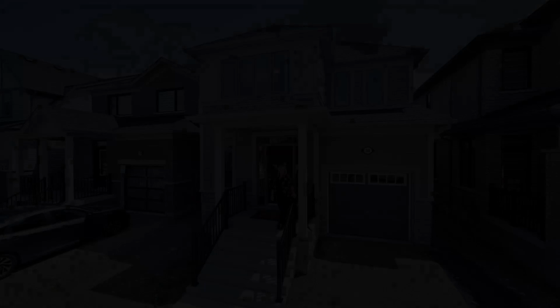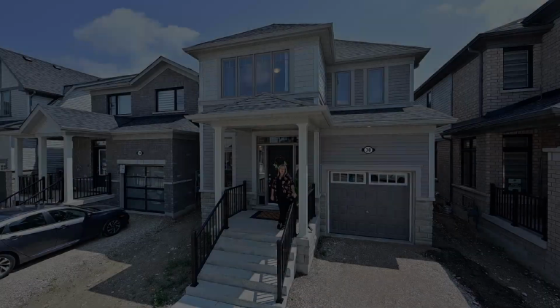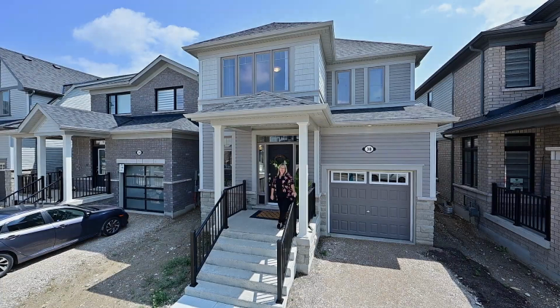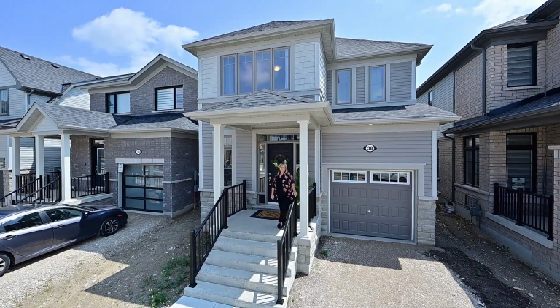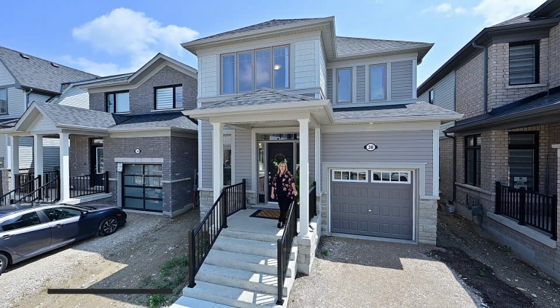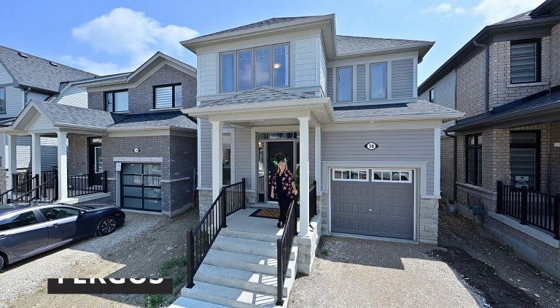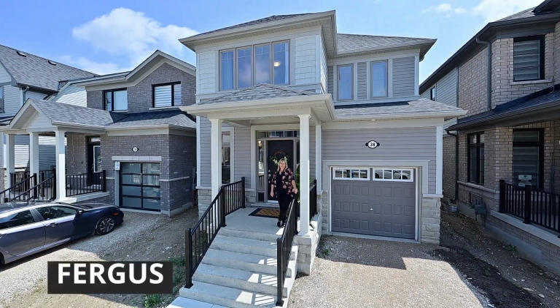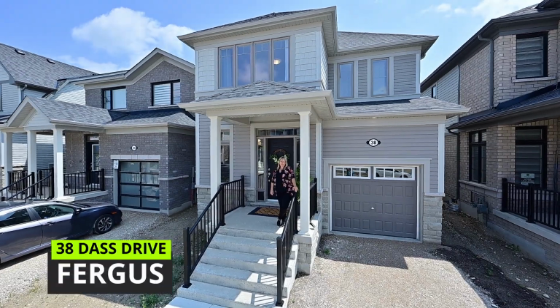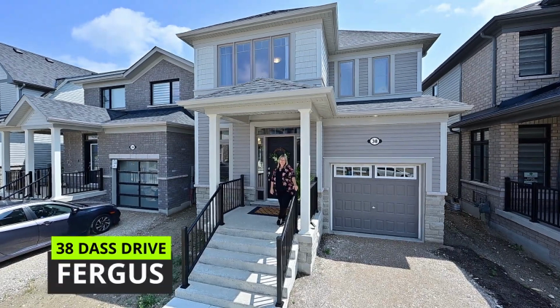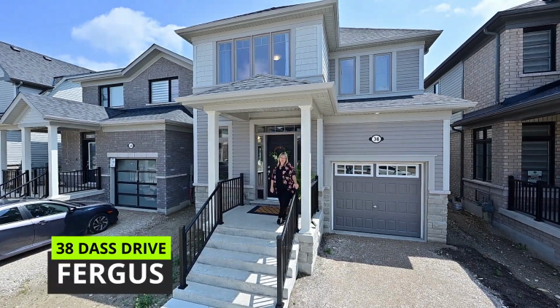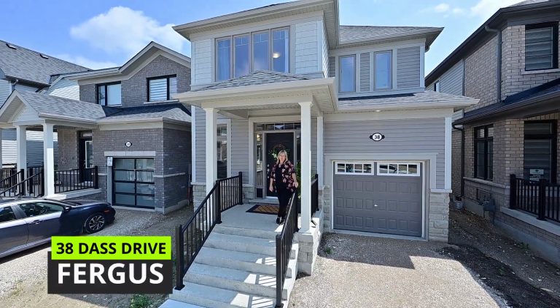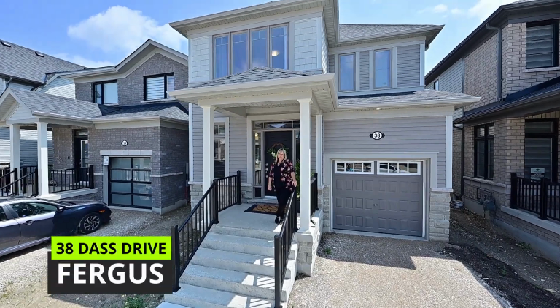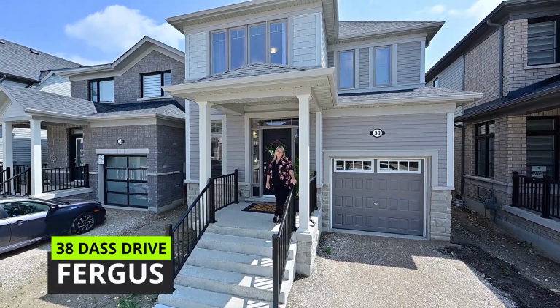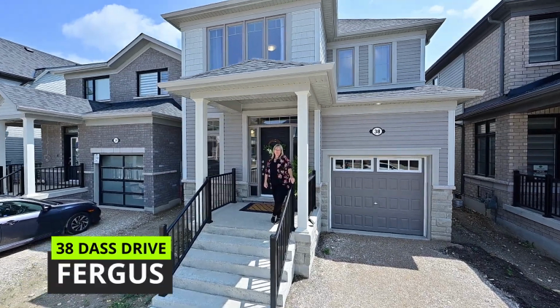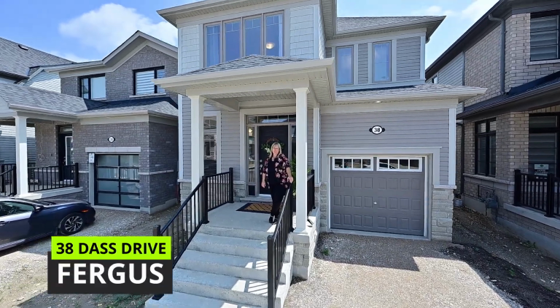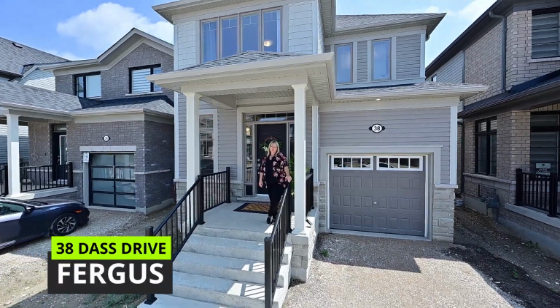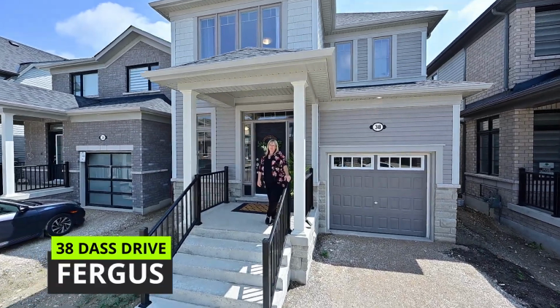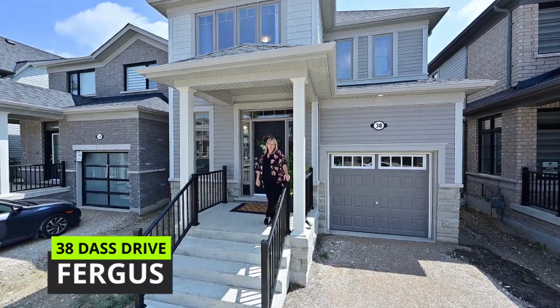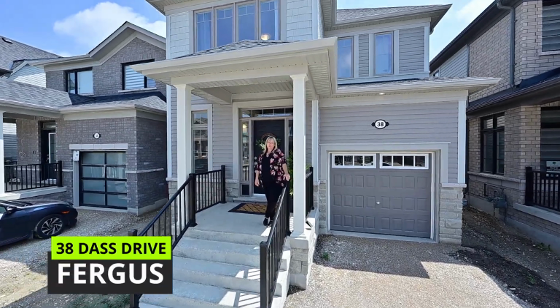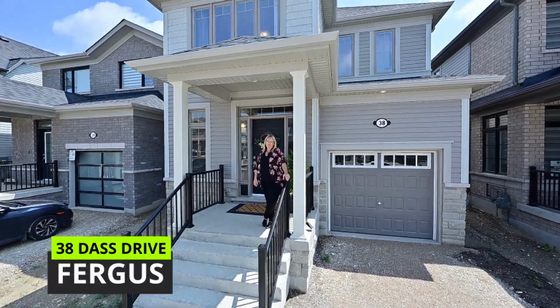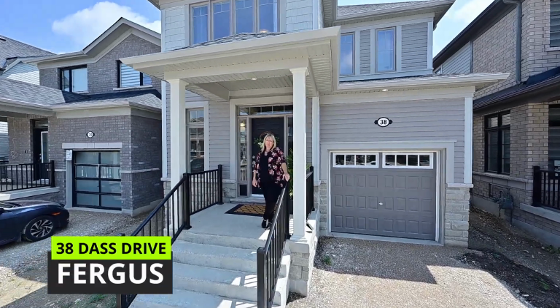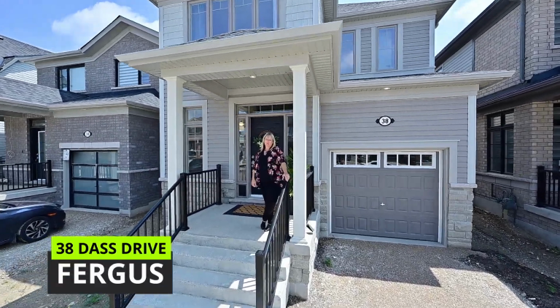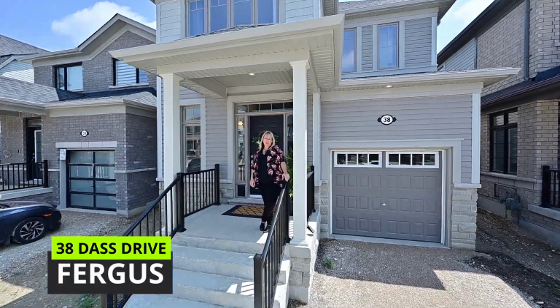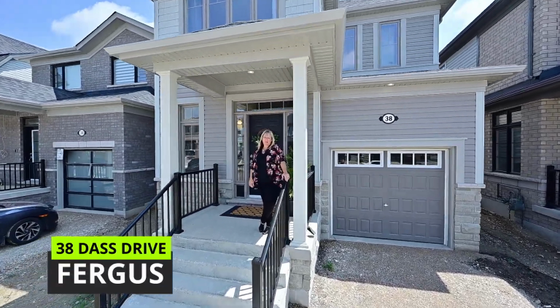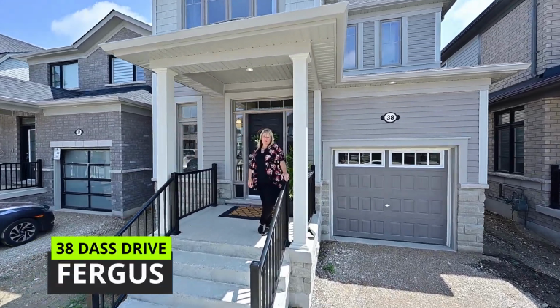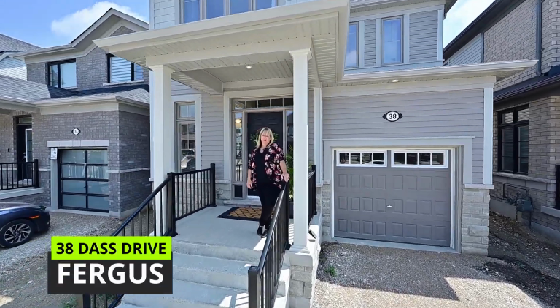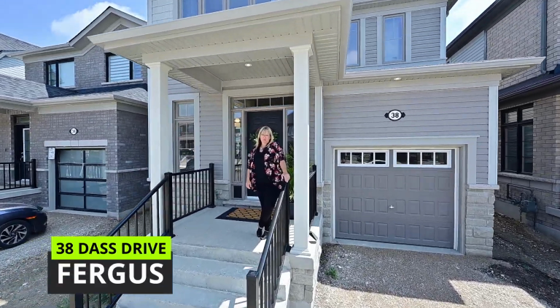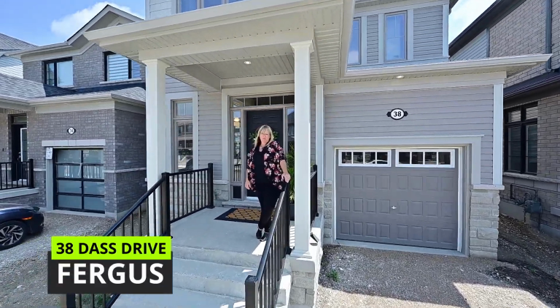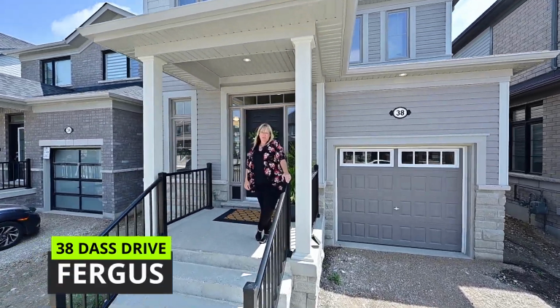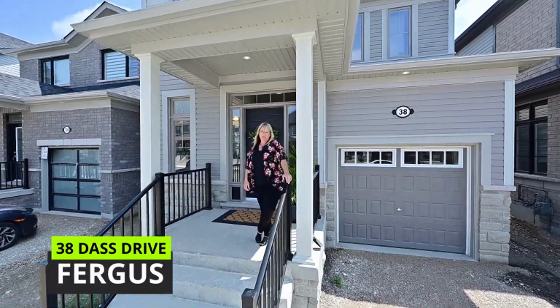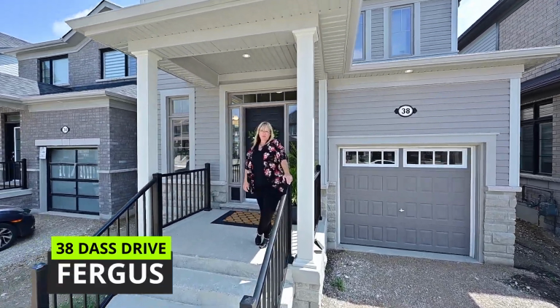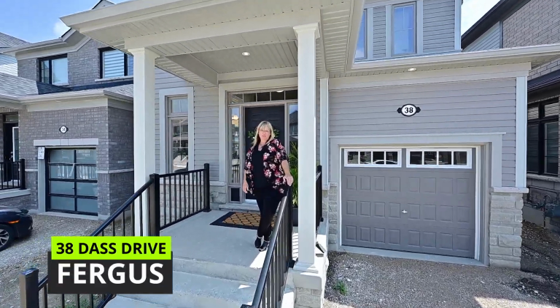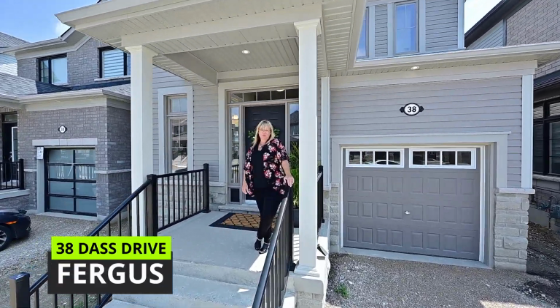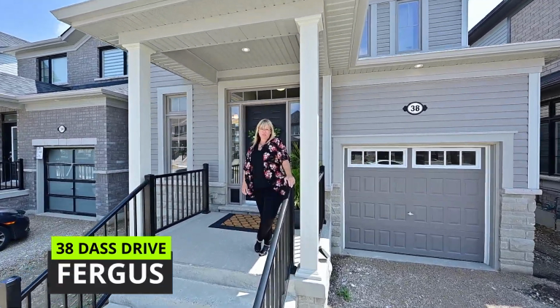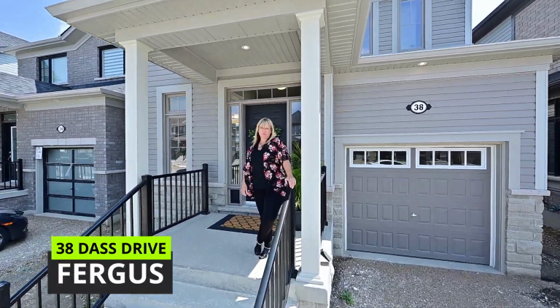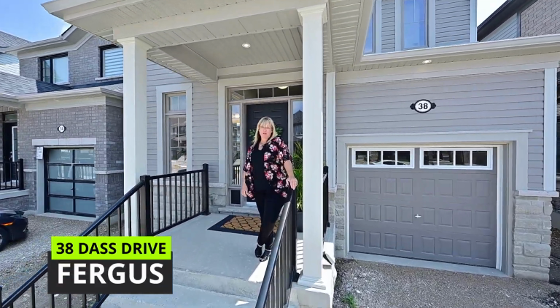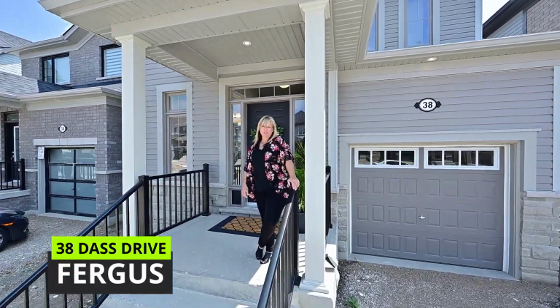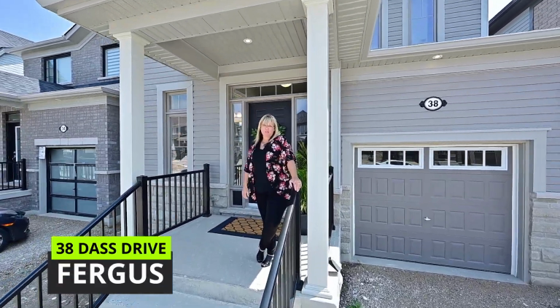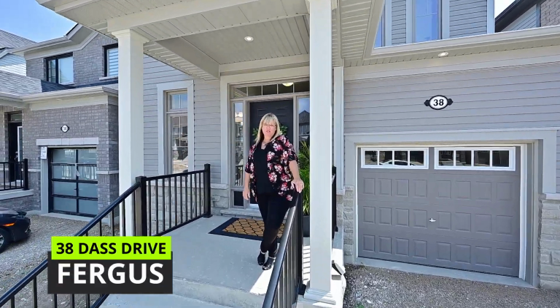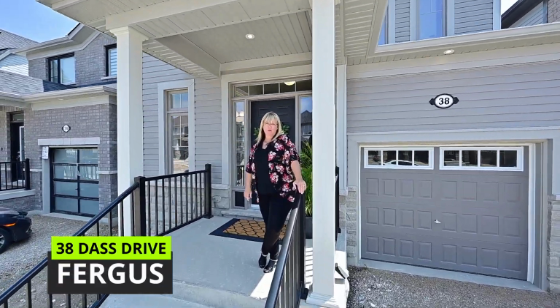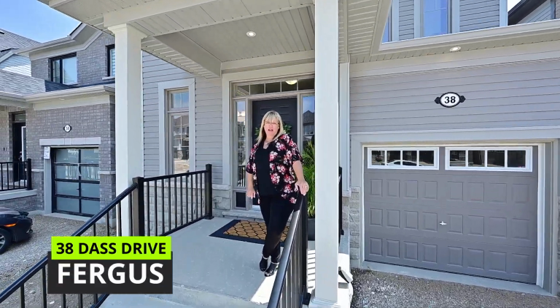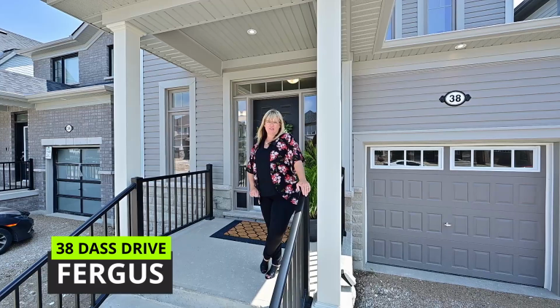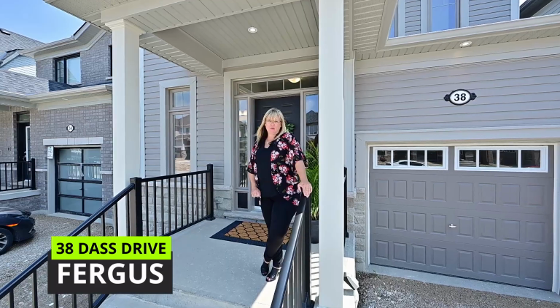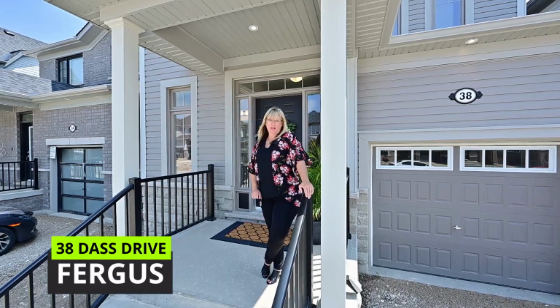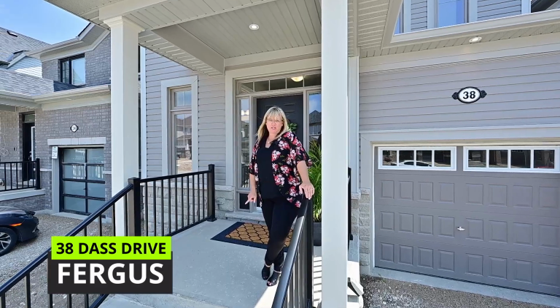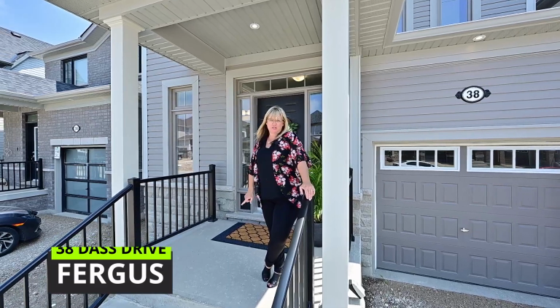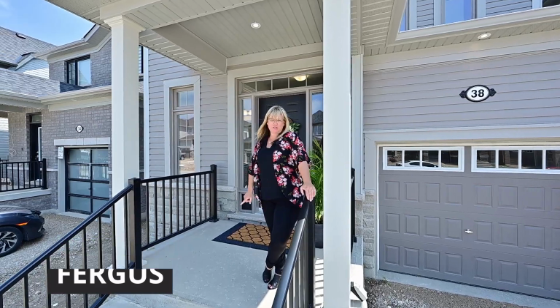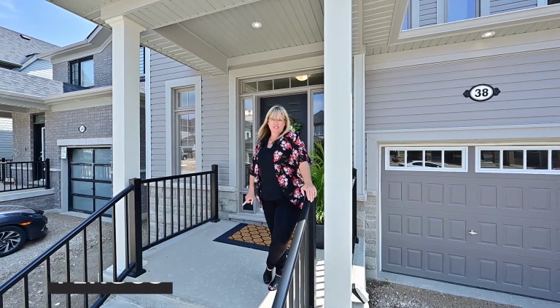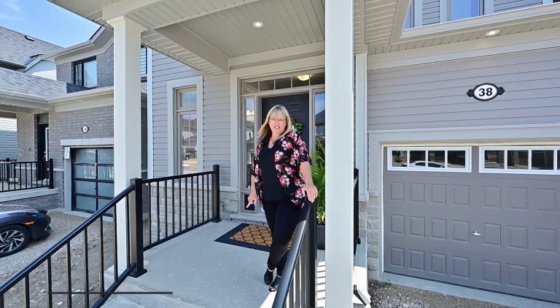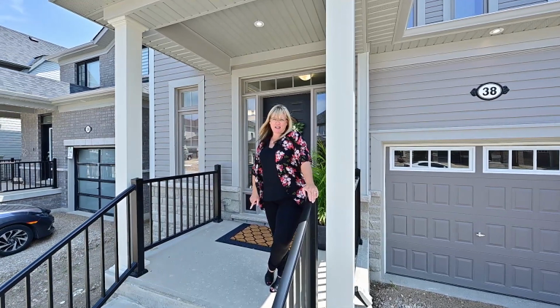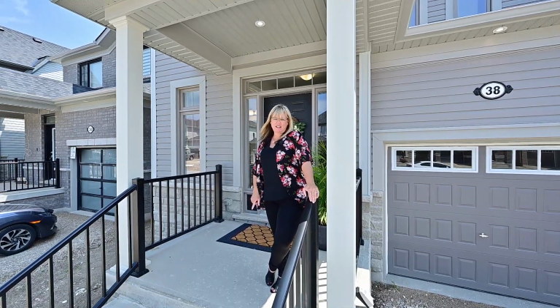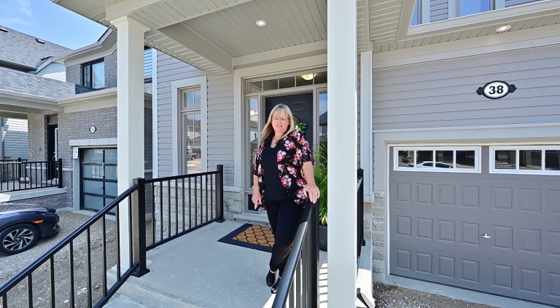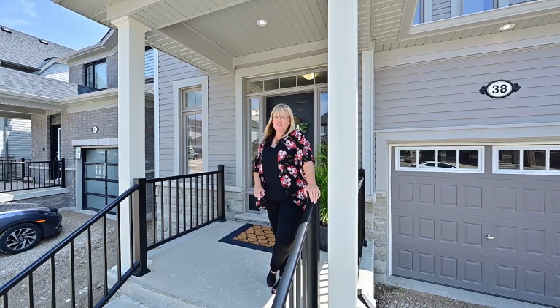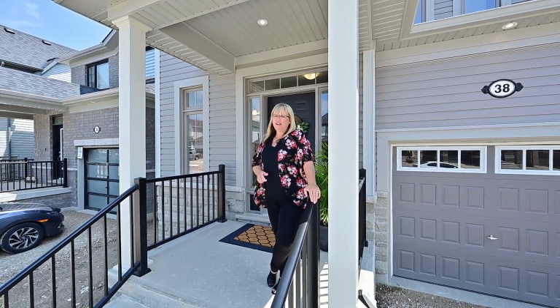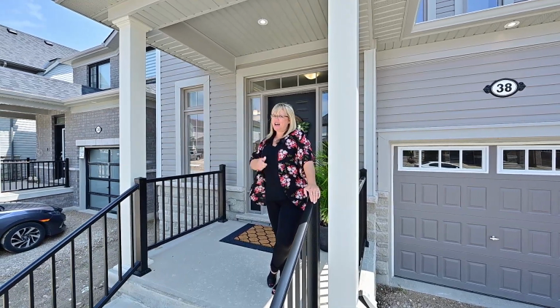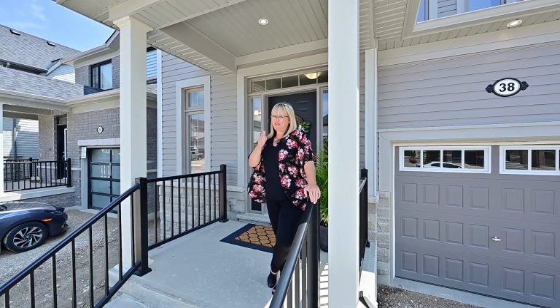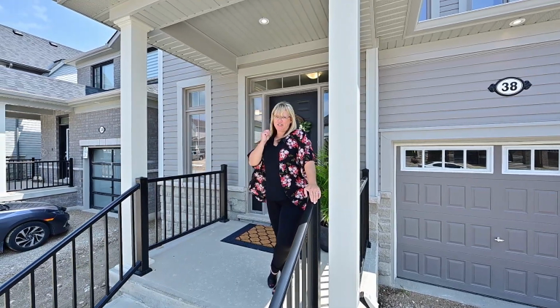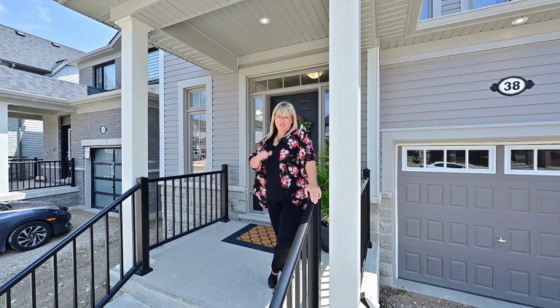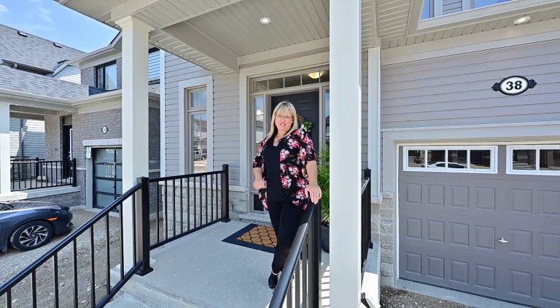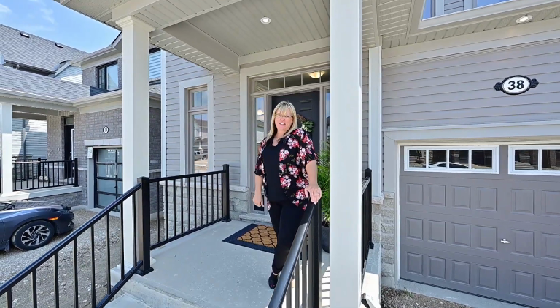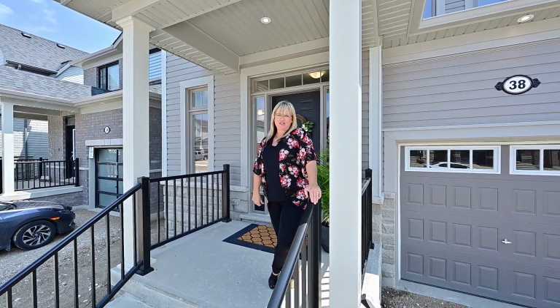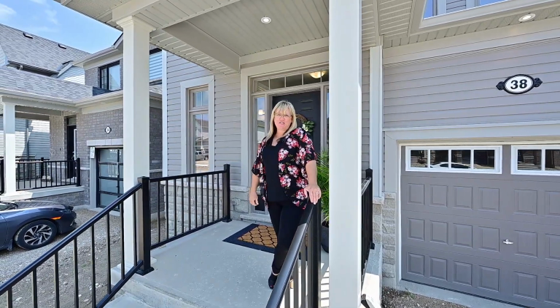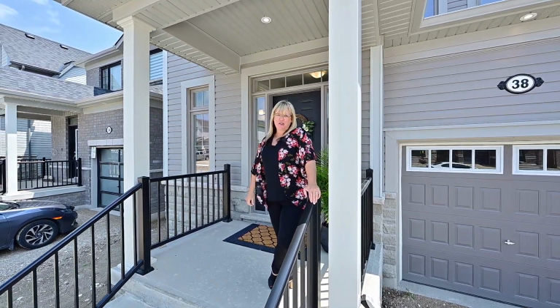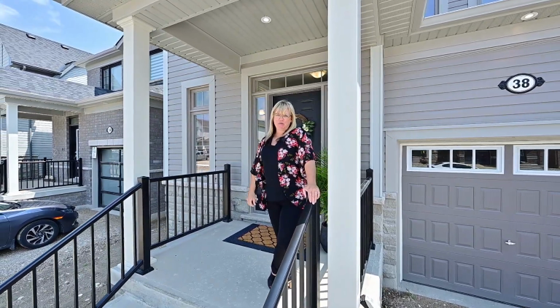Hey everybody, it's Donna. If you're looking for a brand new home in a new construction project without having to wait two years to get it, I've got just the thing for you.